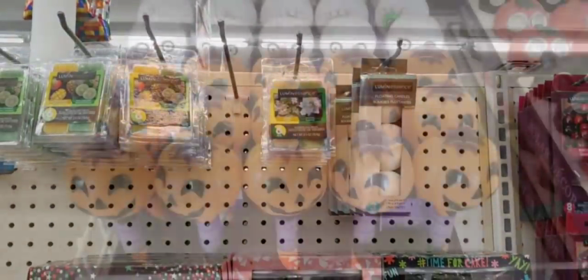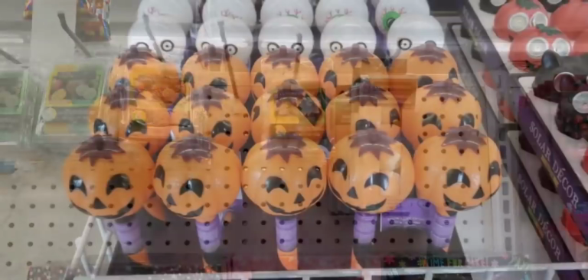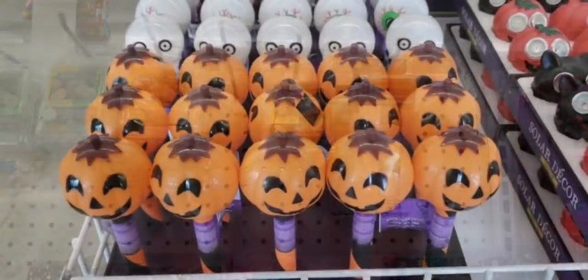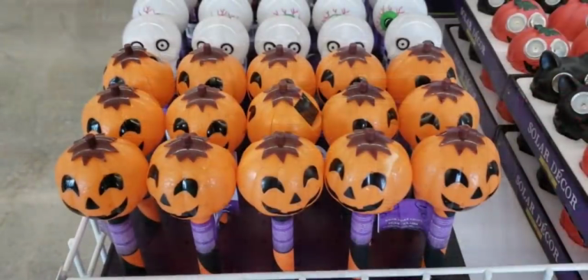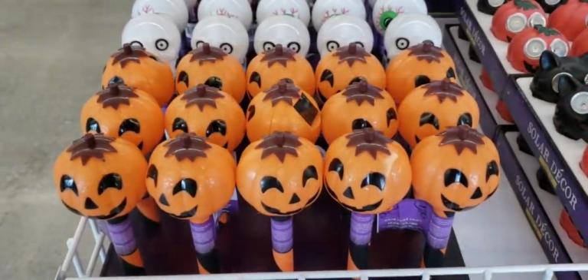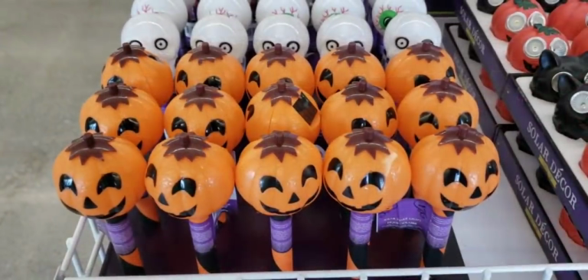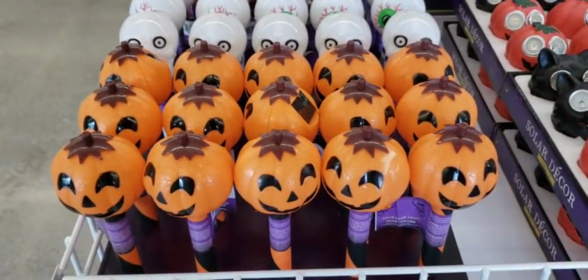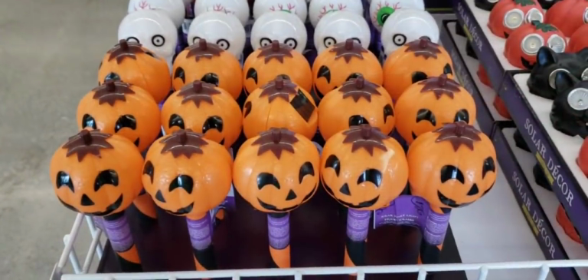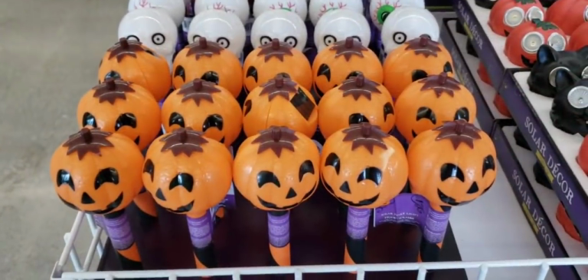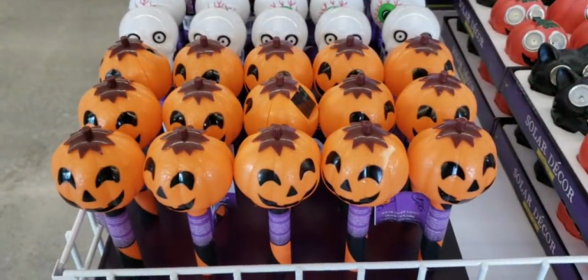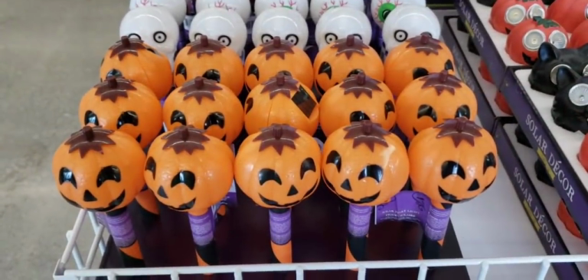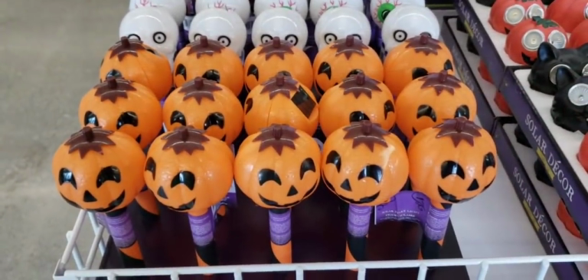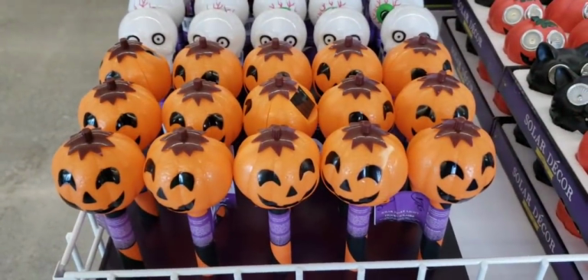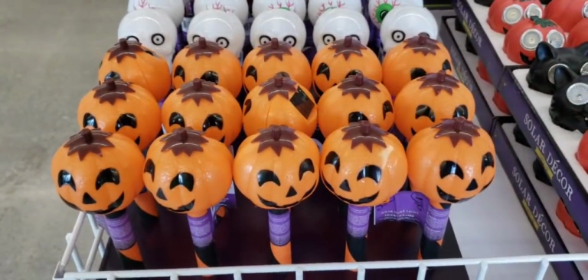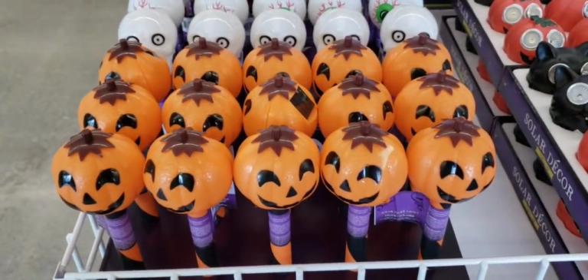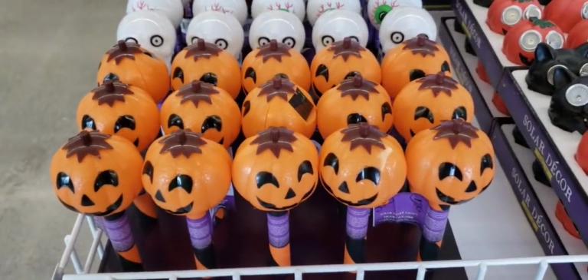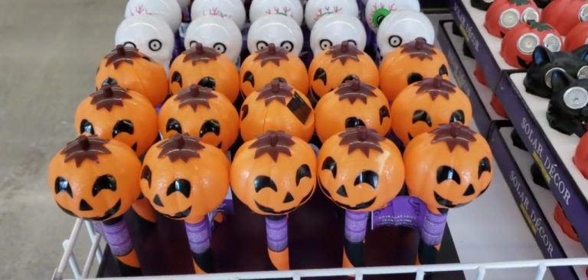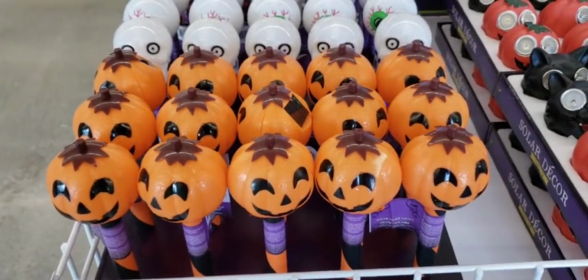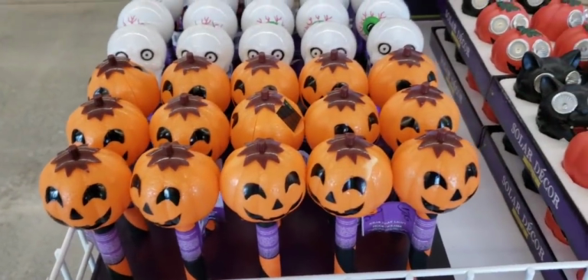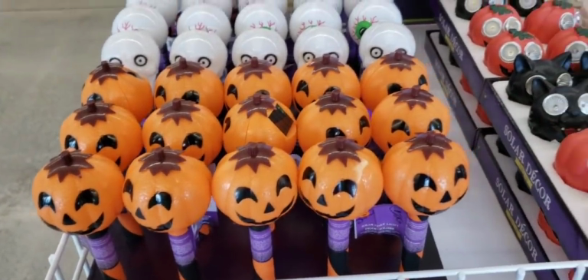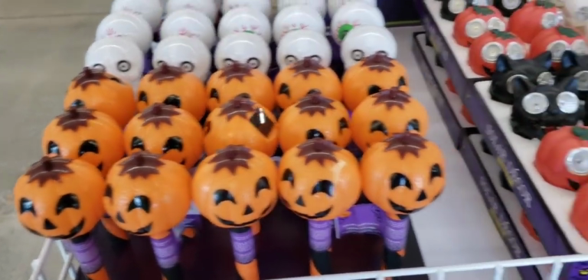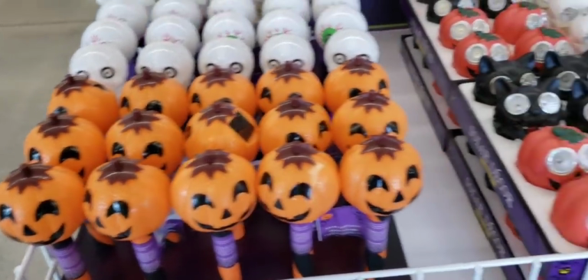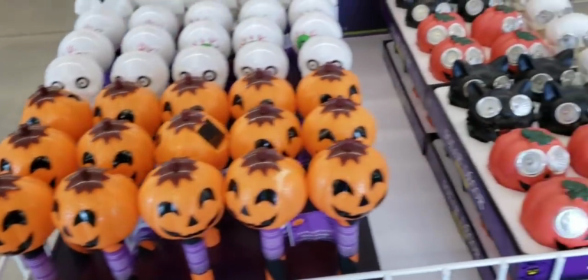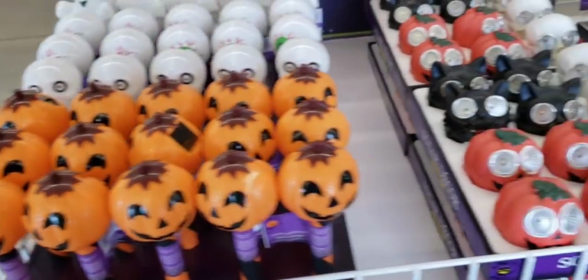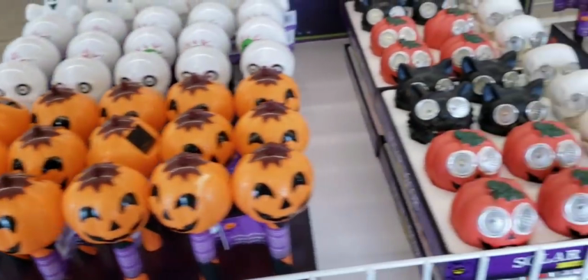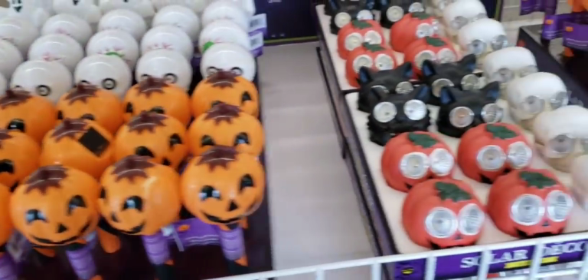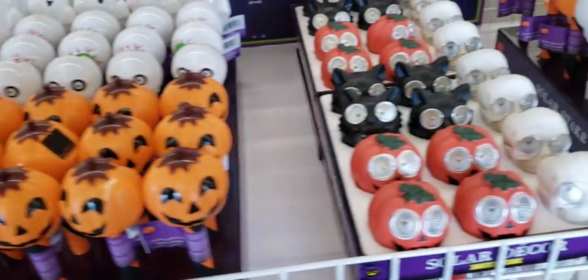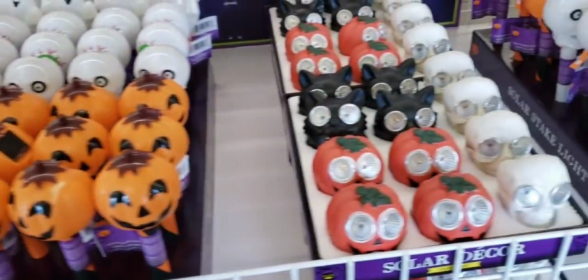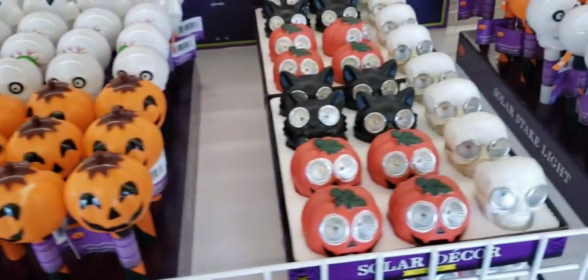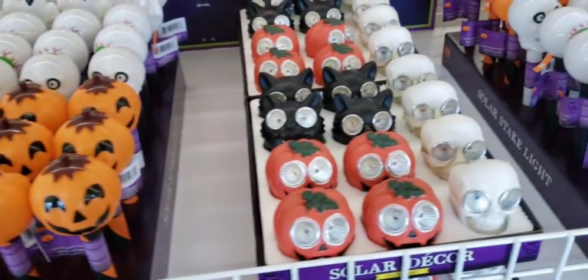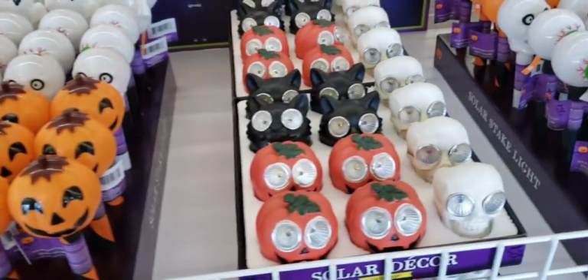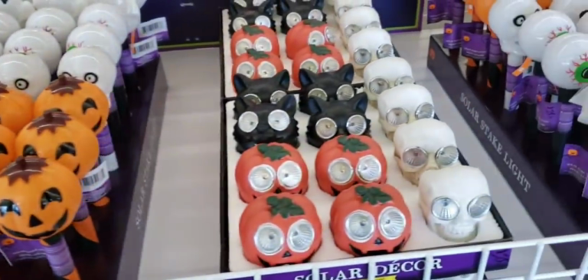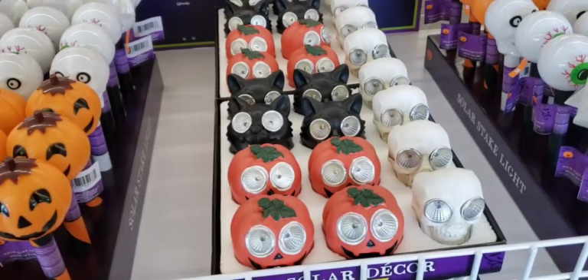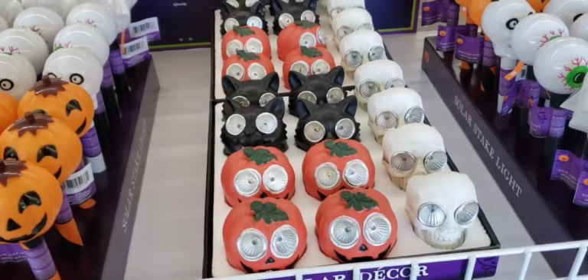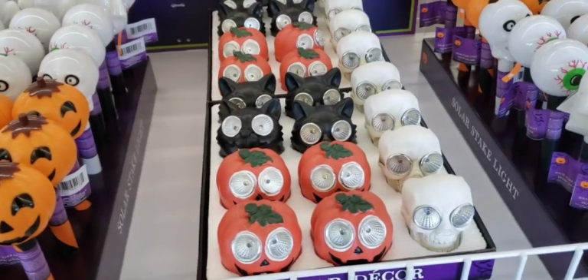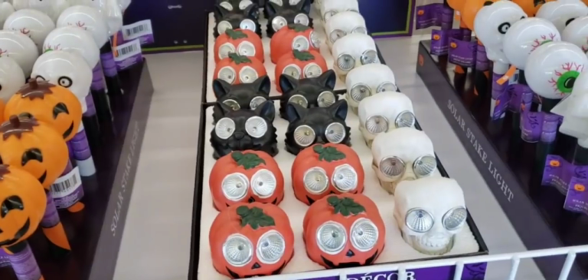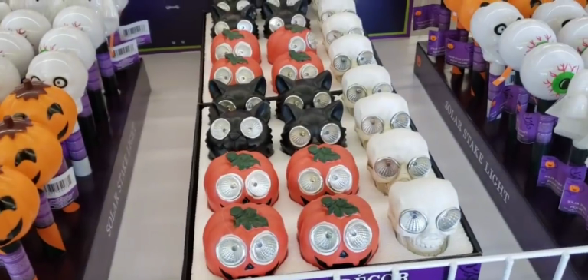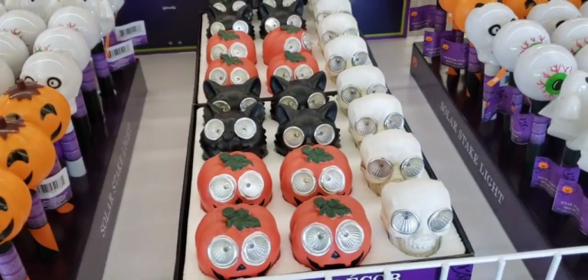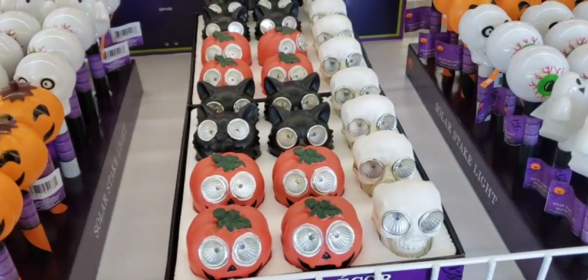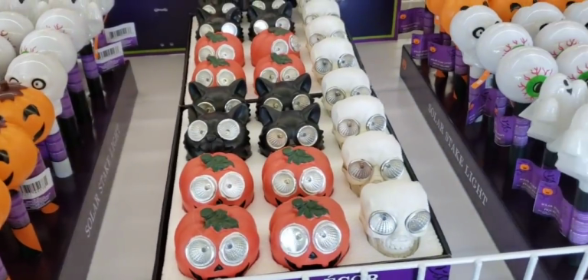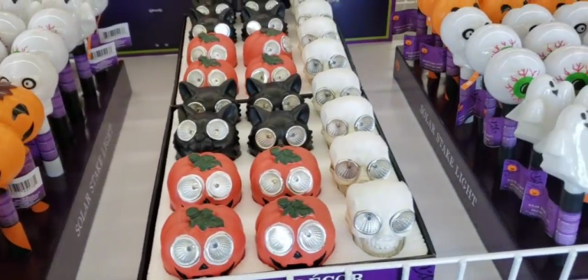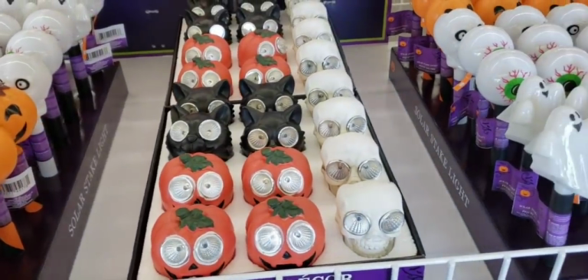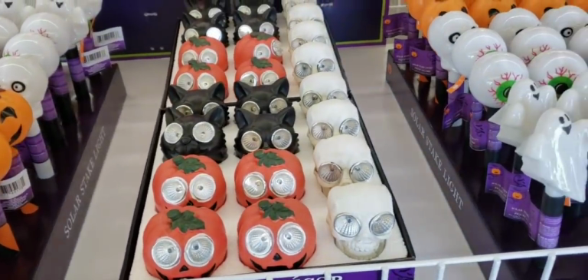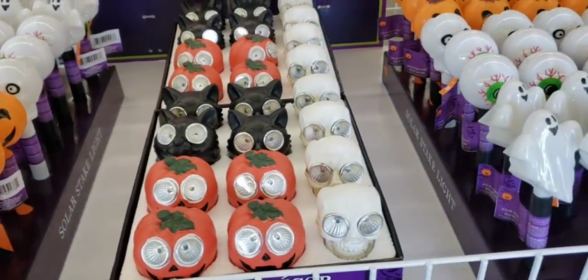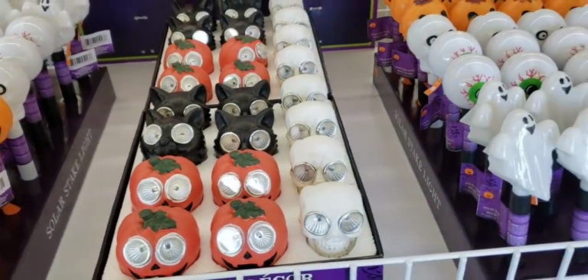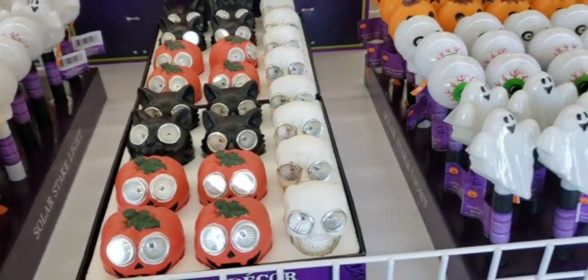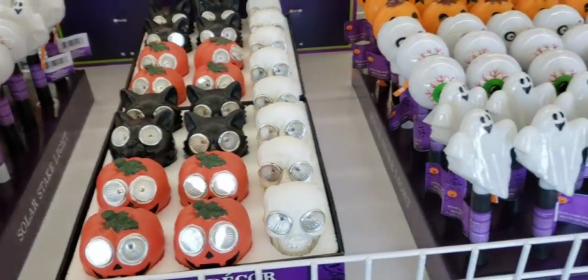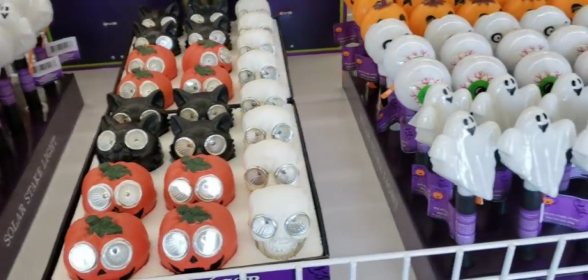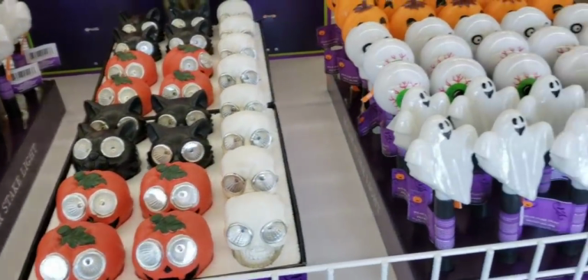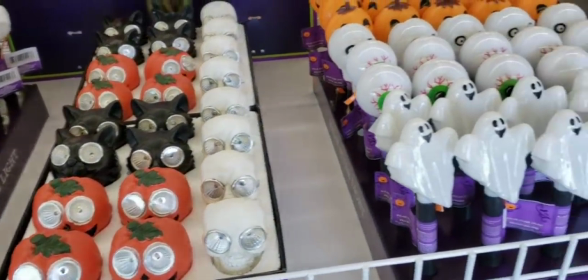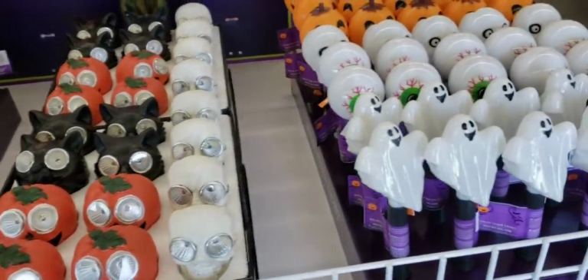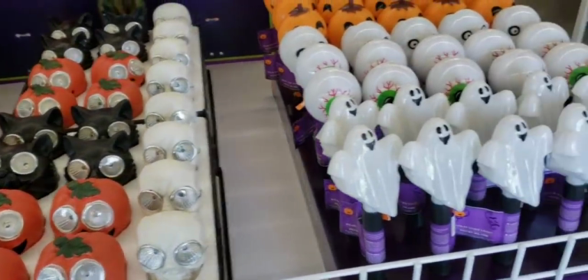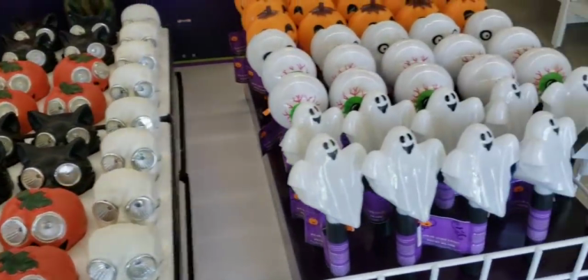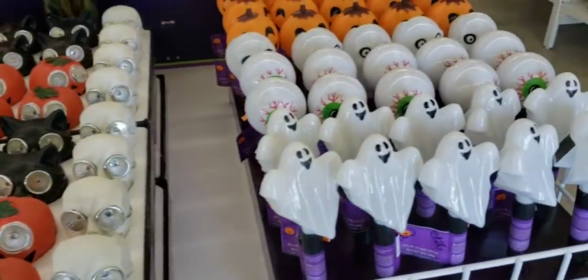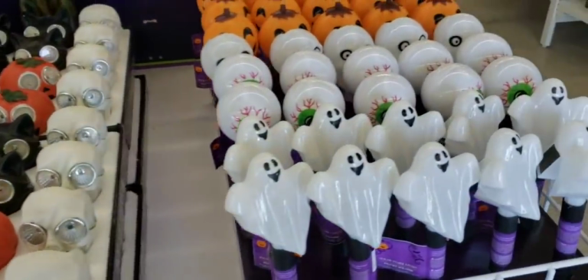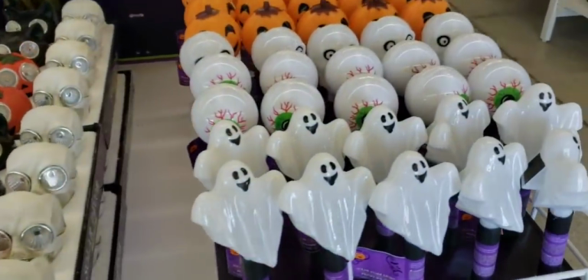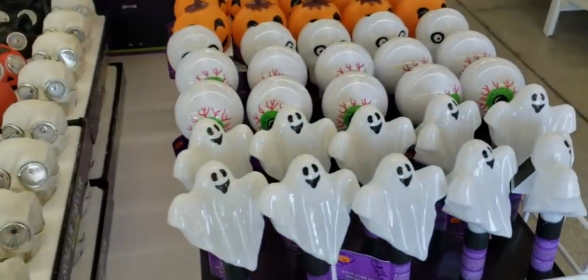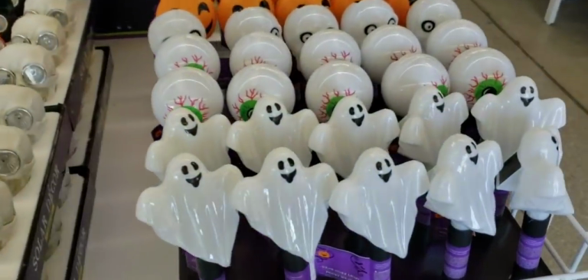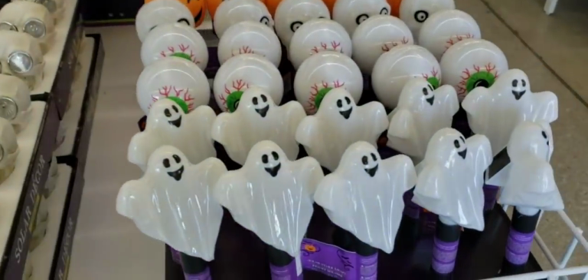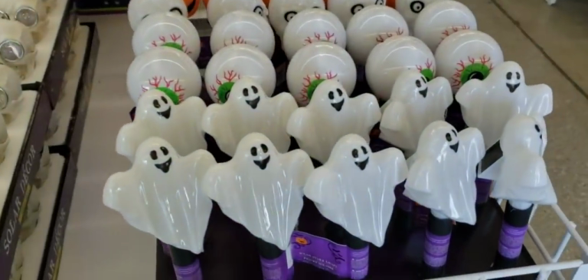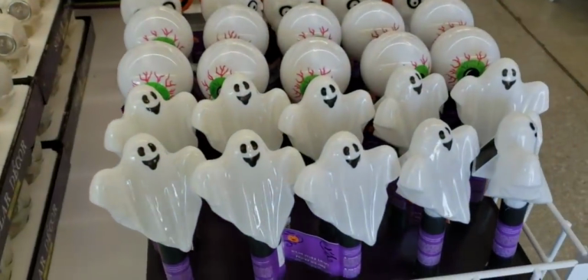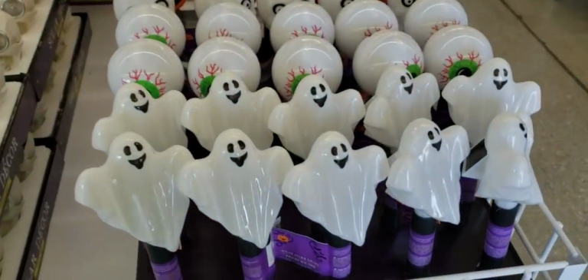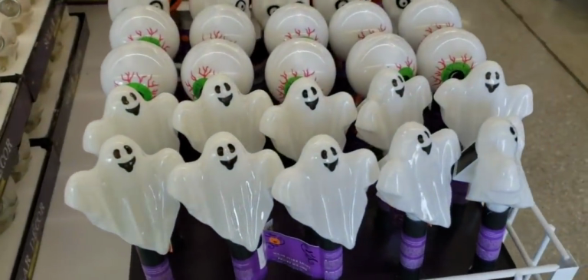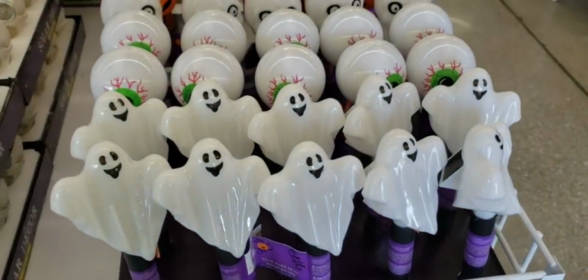Here's some more Halloween items — these are light stakes for your yard. These are solar lights and the eyeballs light up.